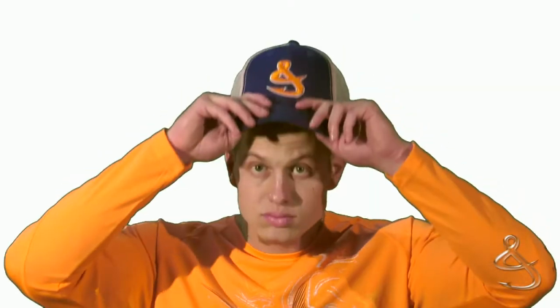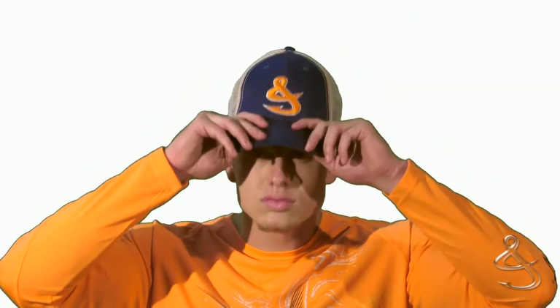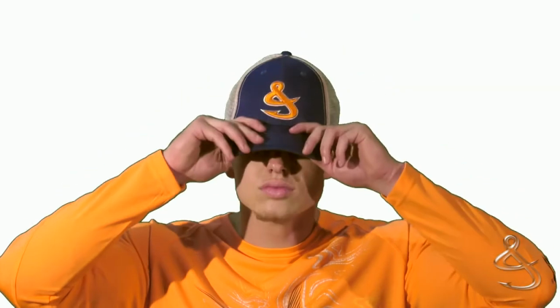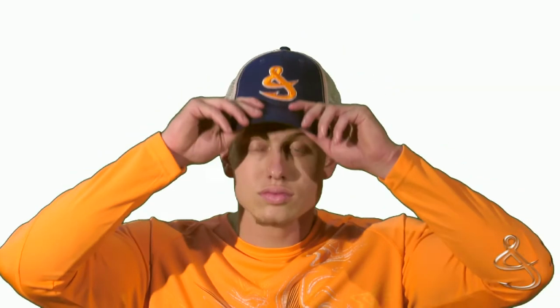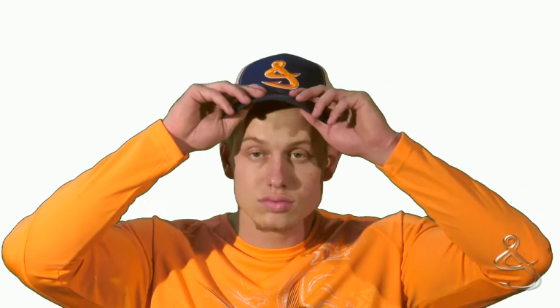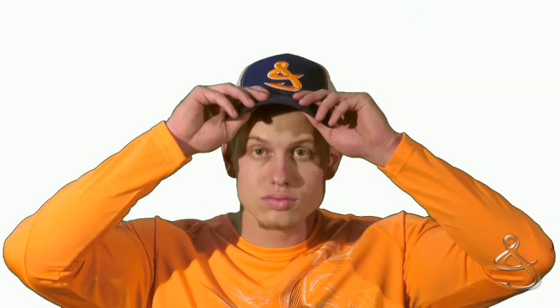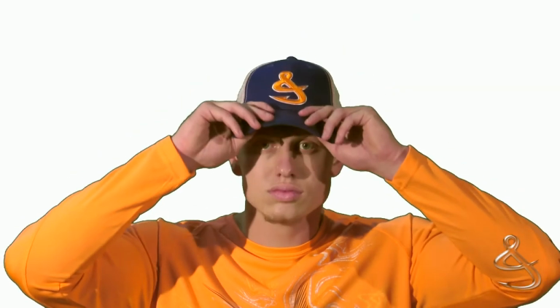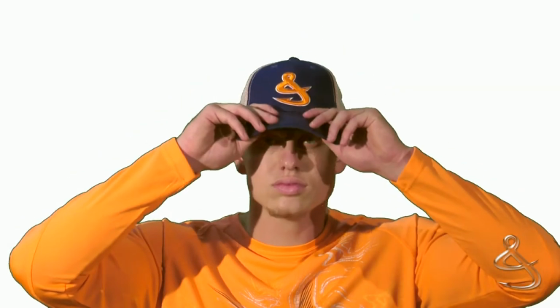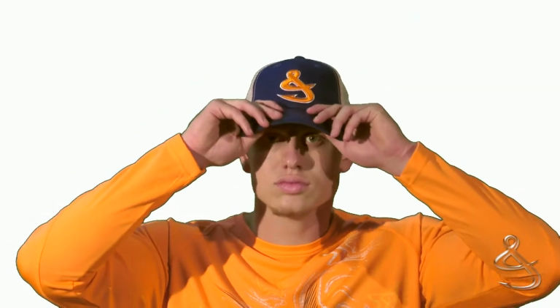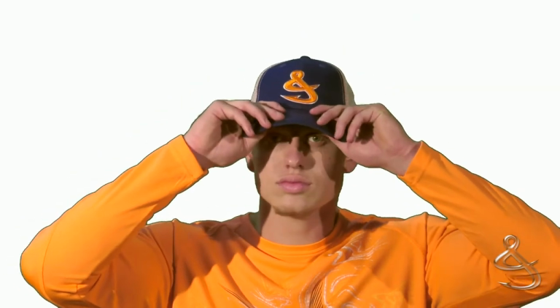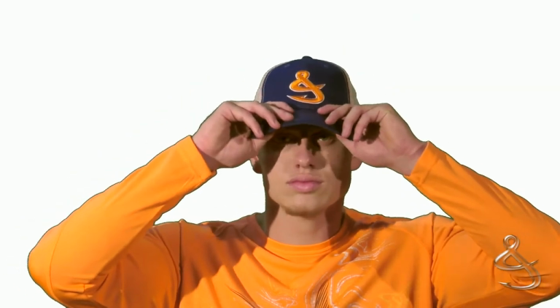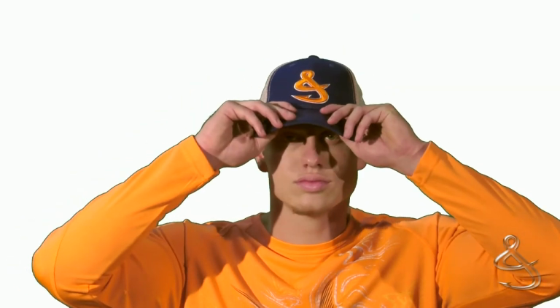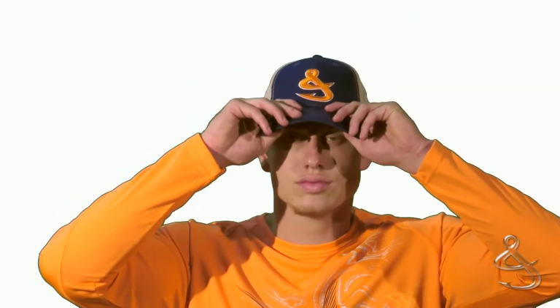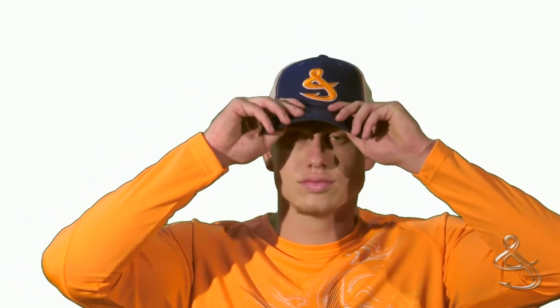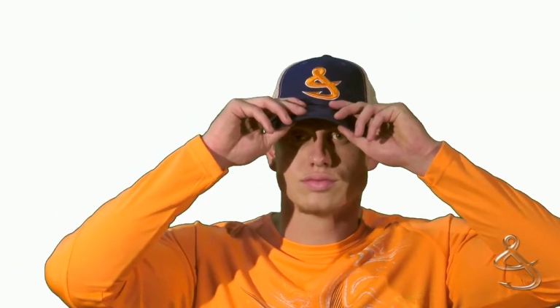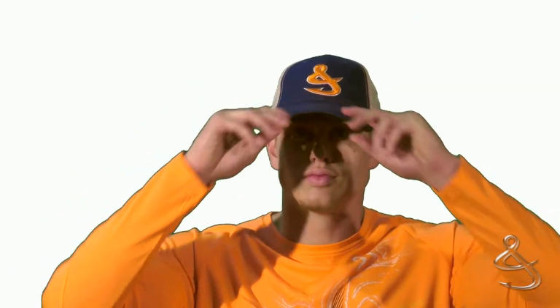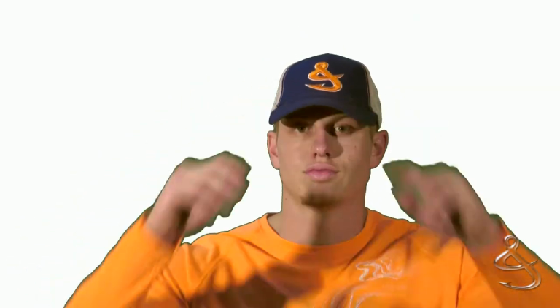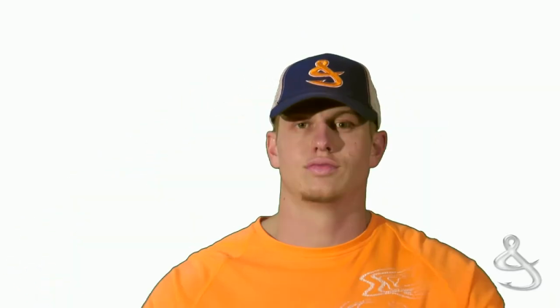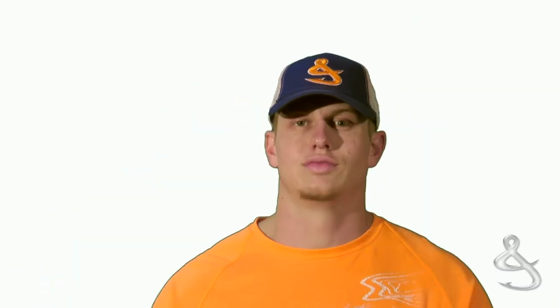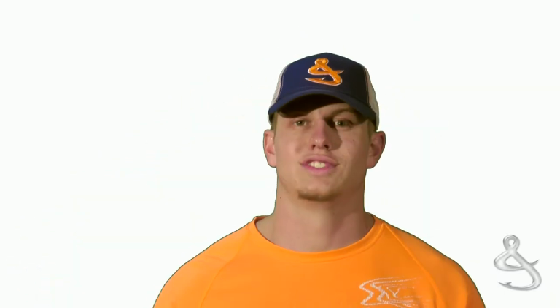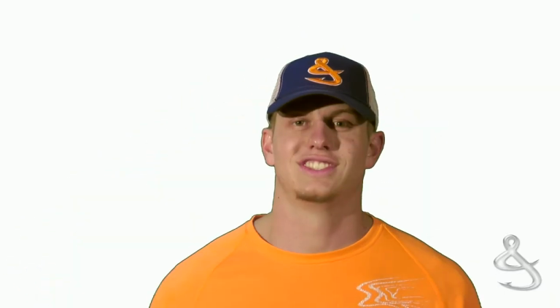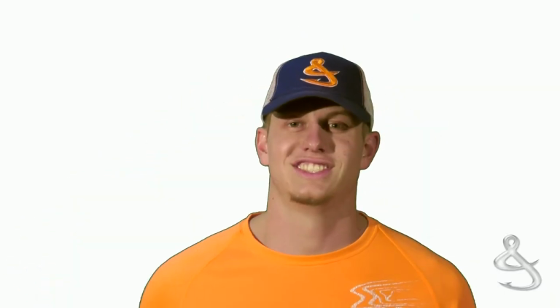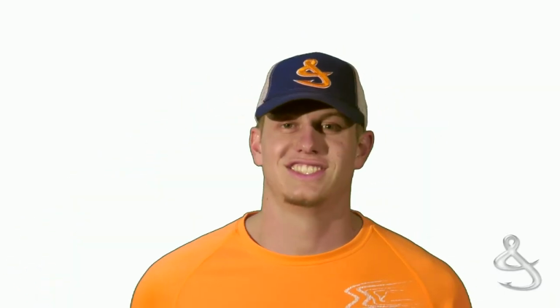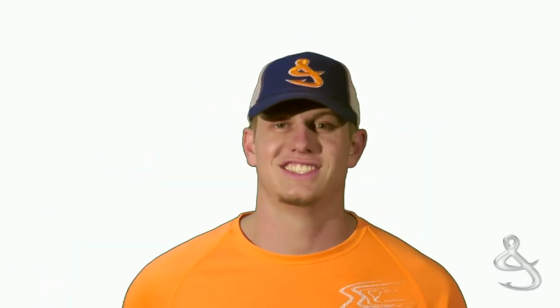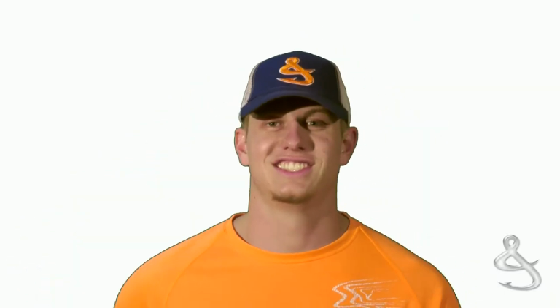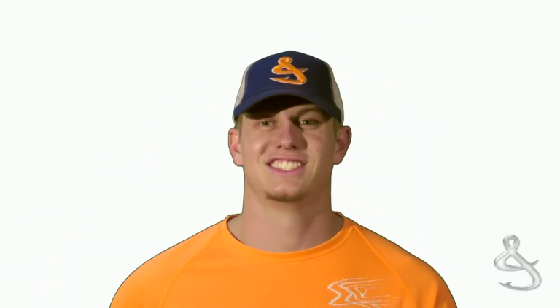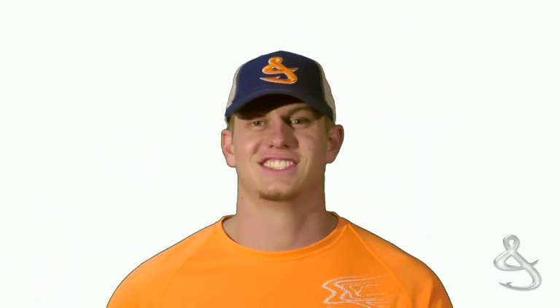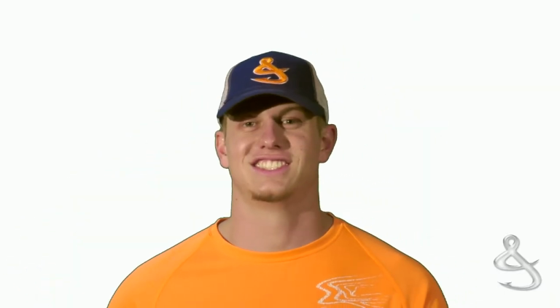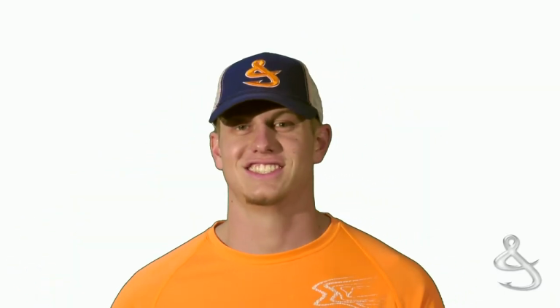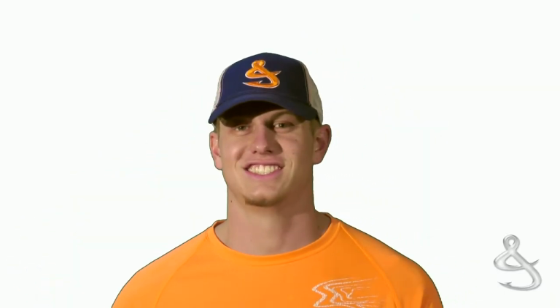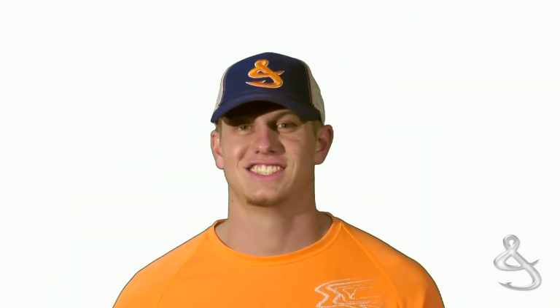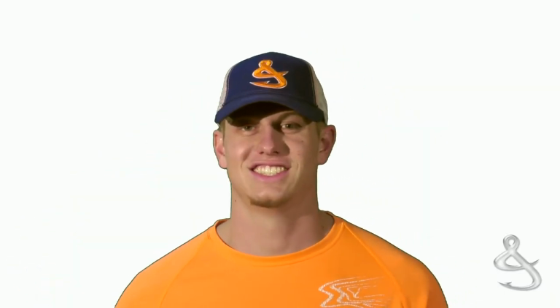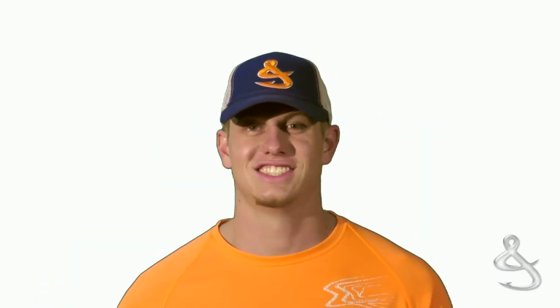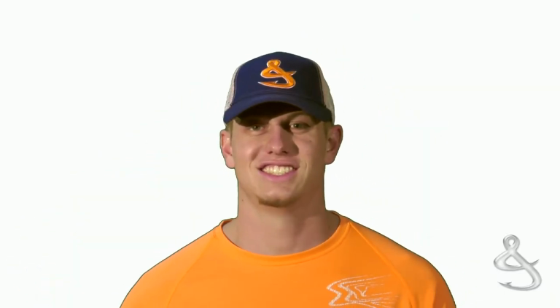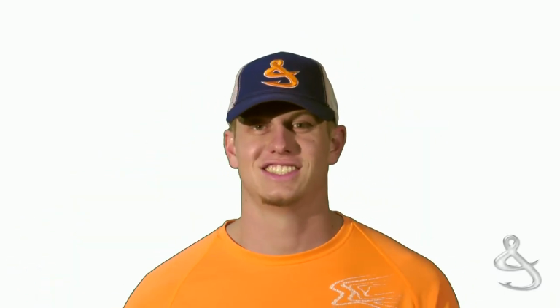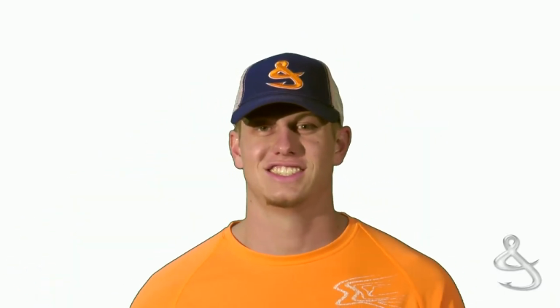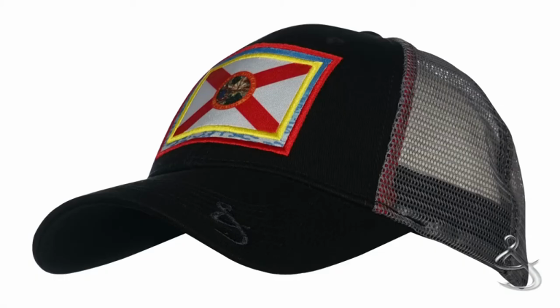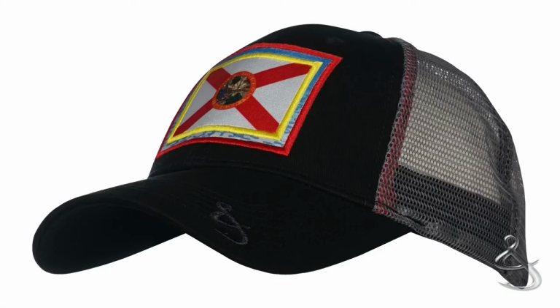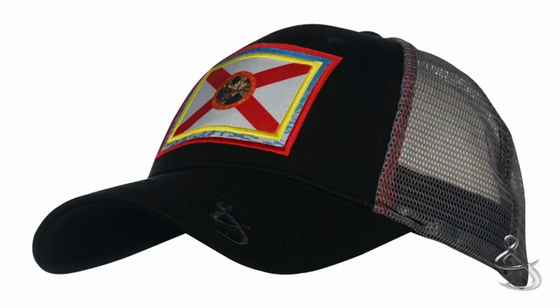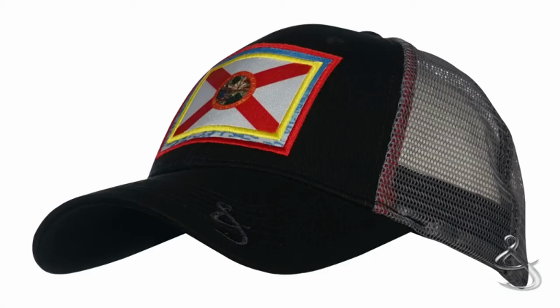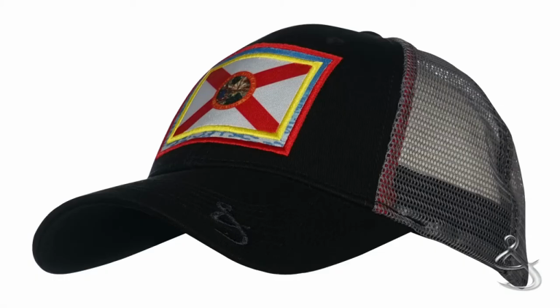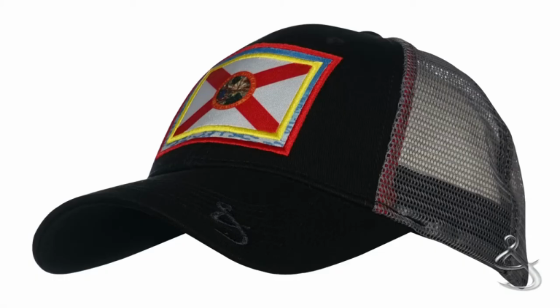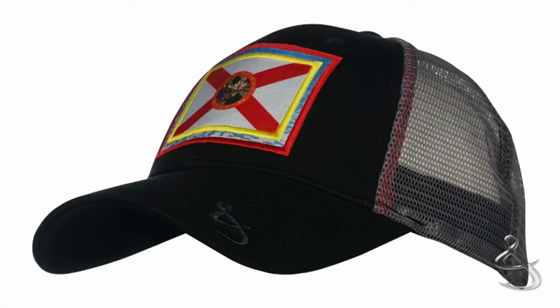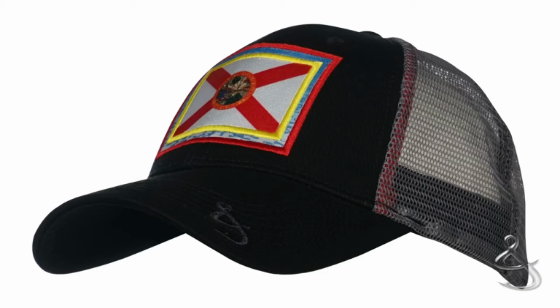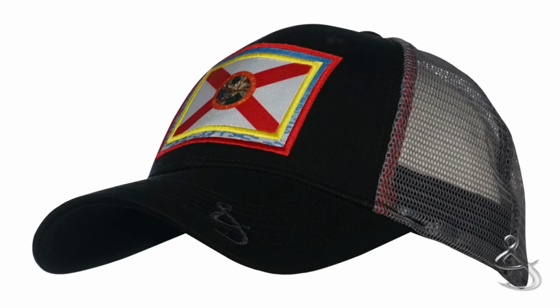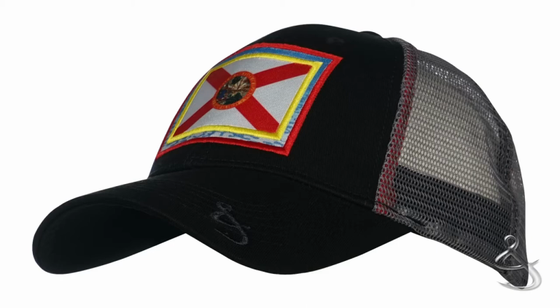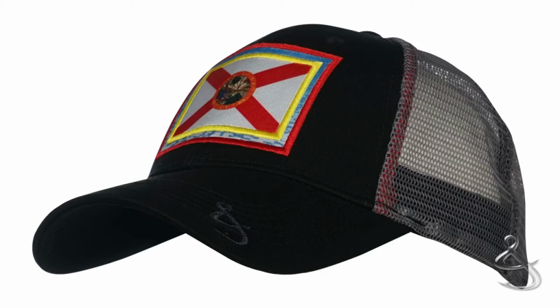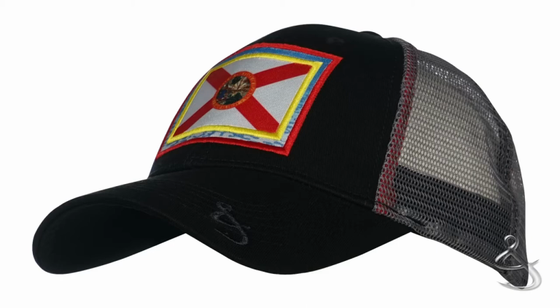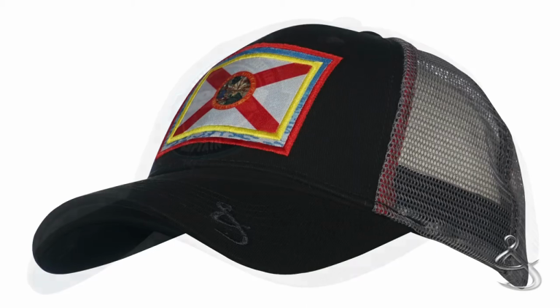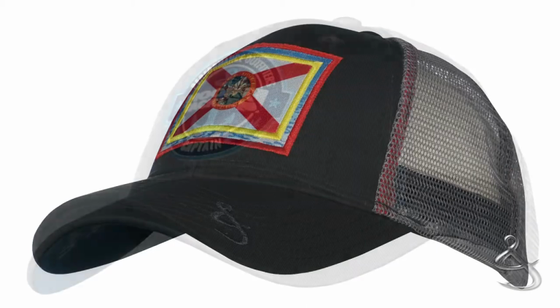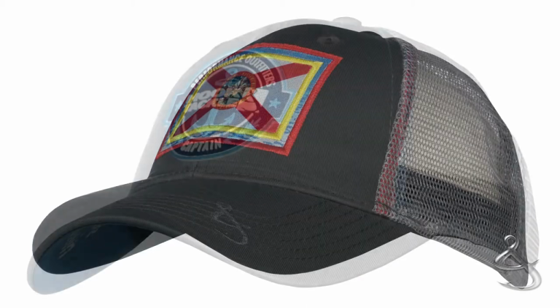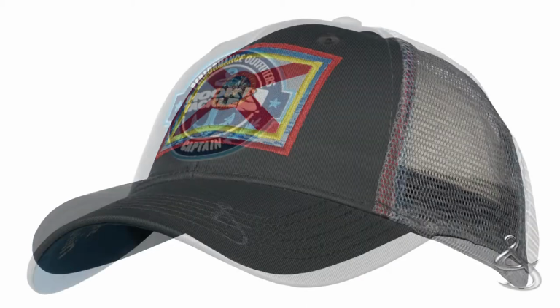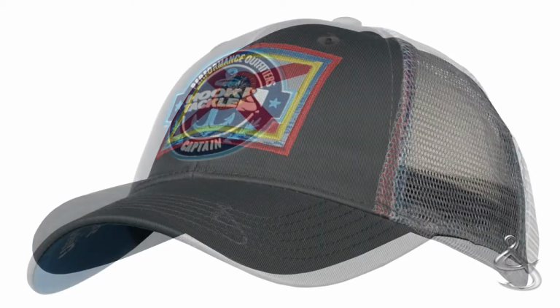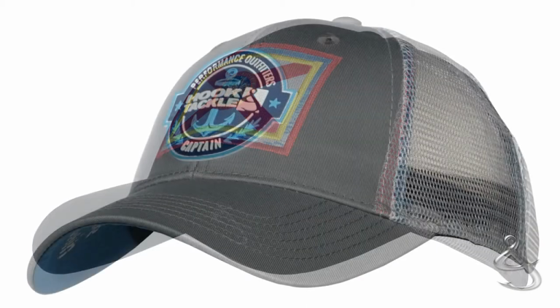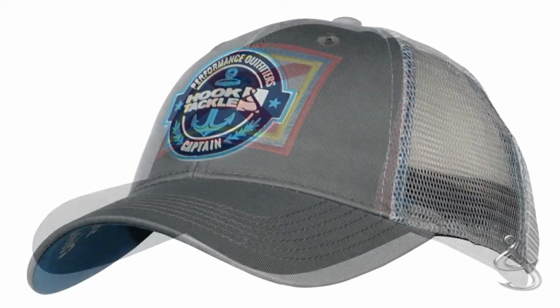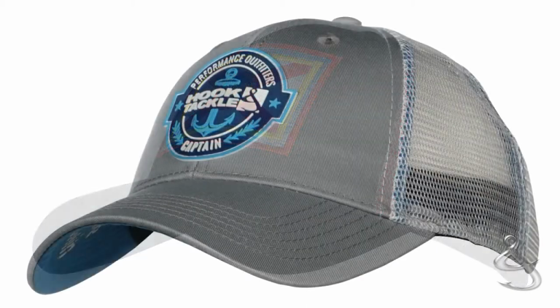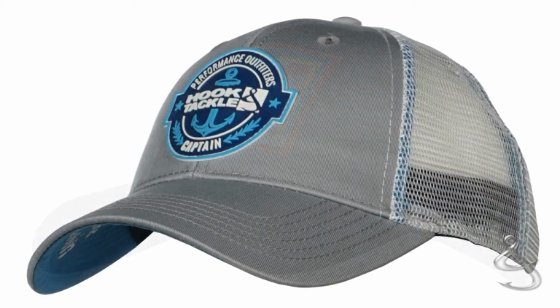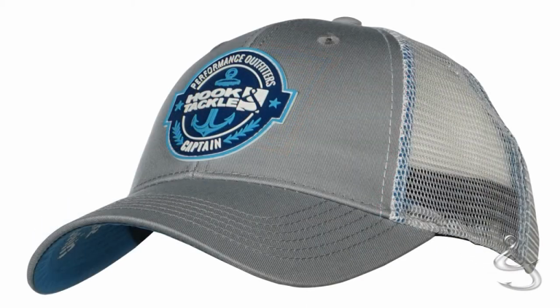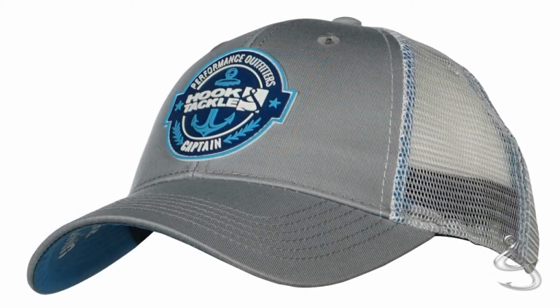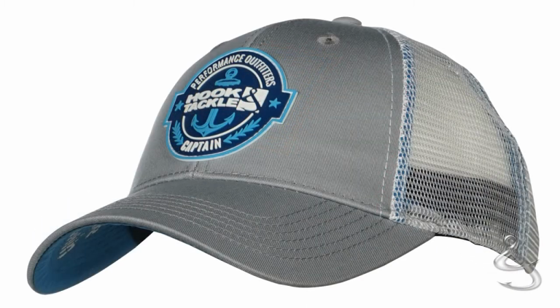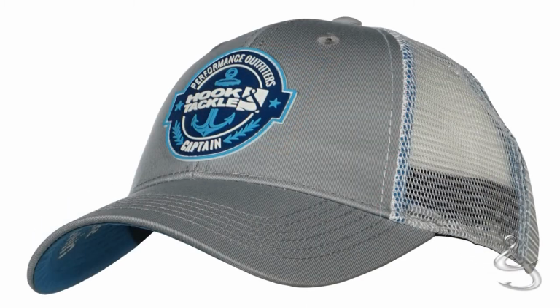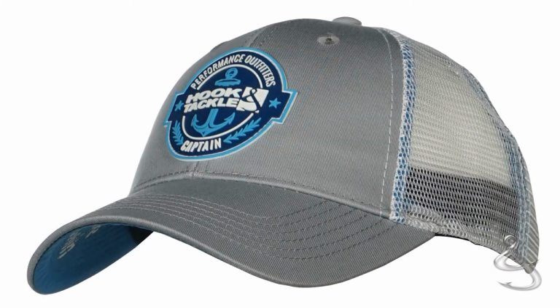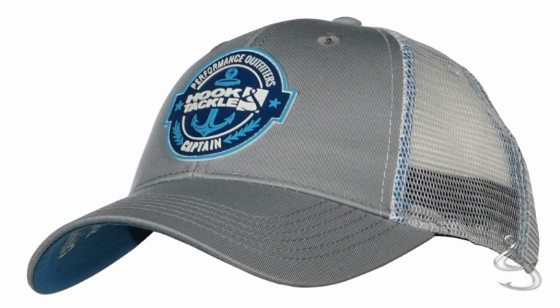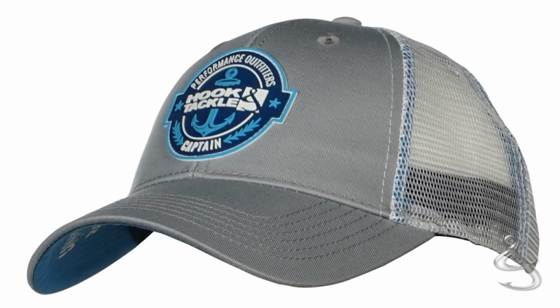Look cool and stay cool in our authentic fishing trucker hats. These hats are available in a variety of designs and colors.